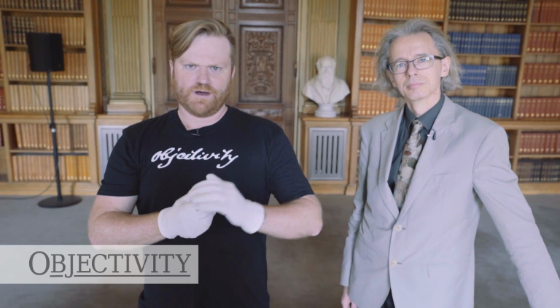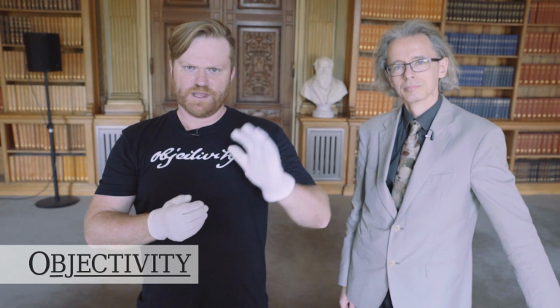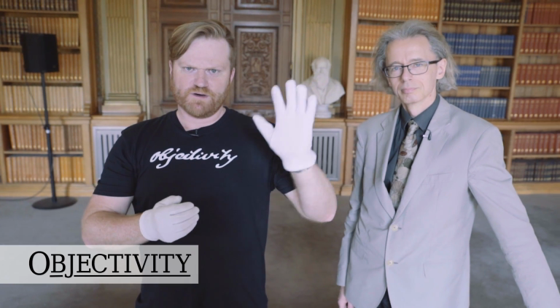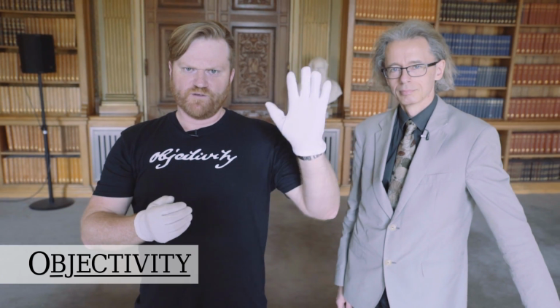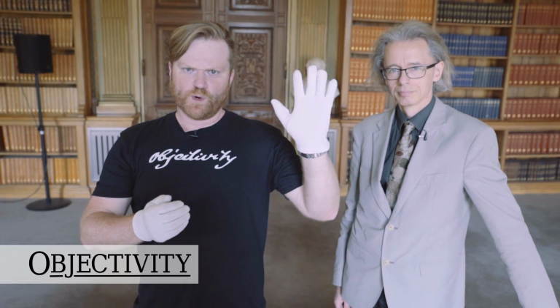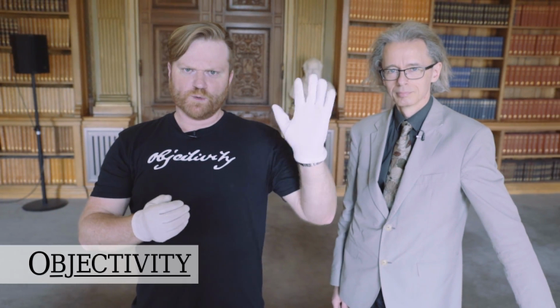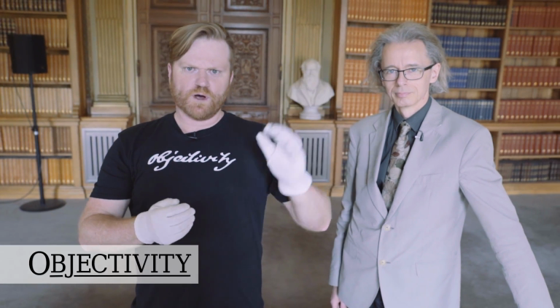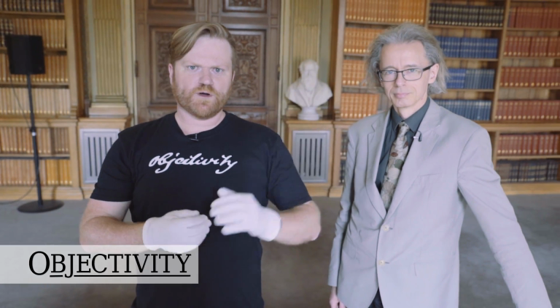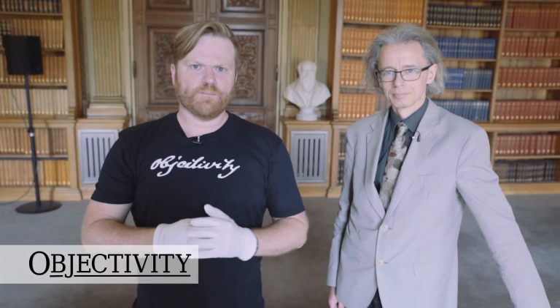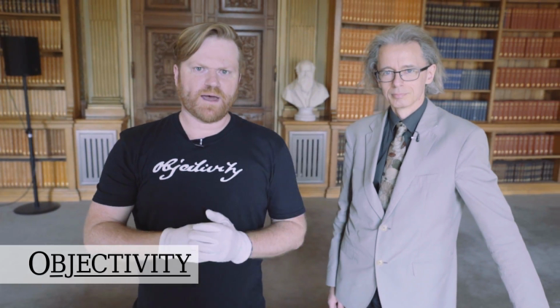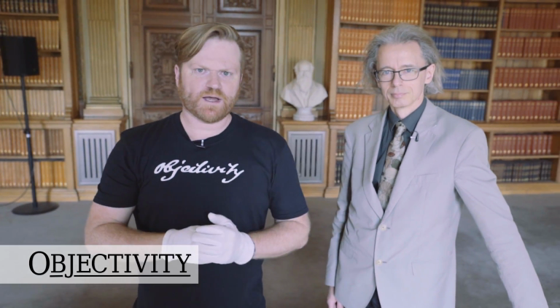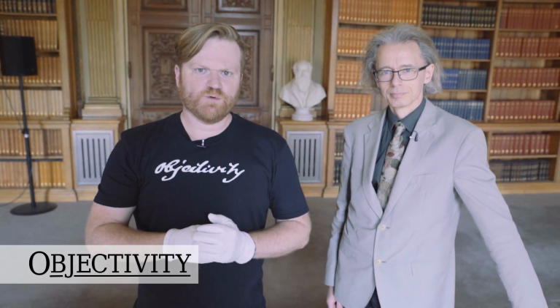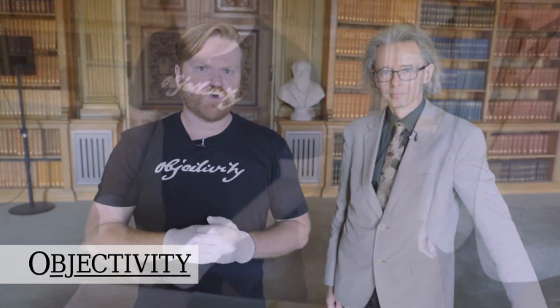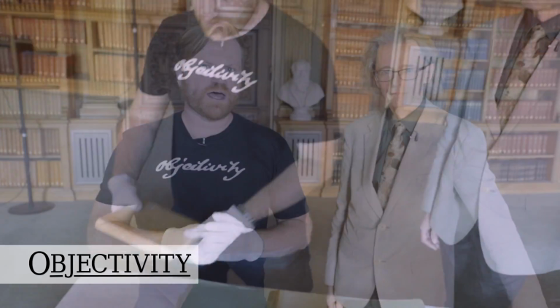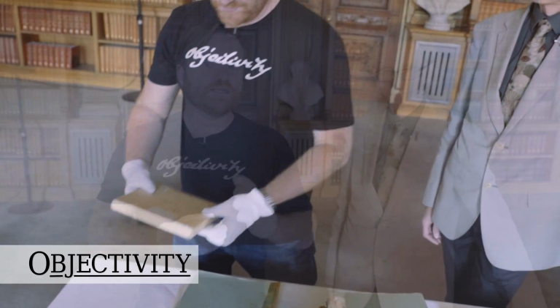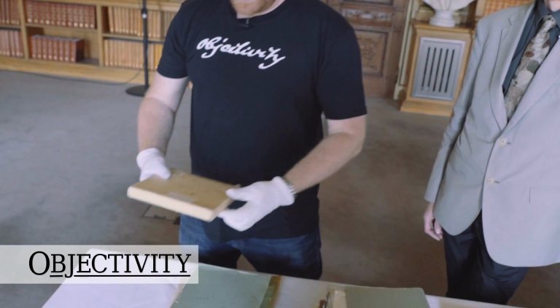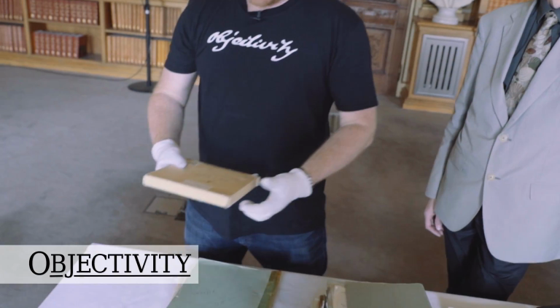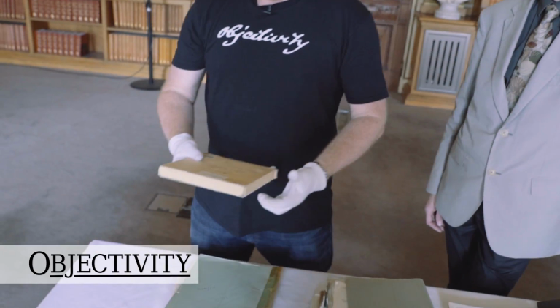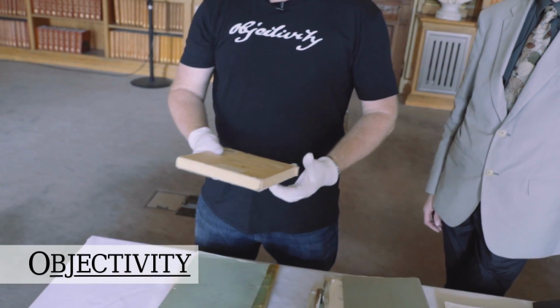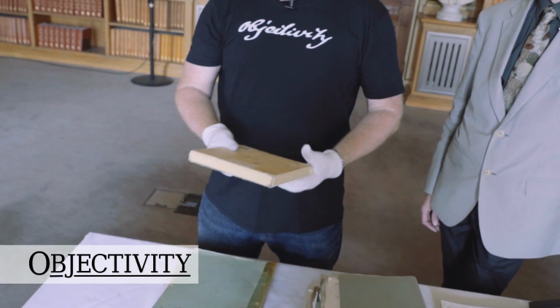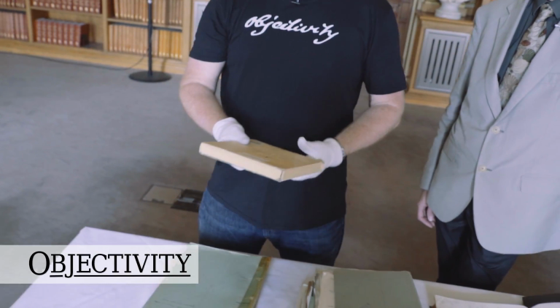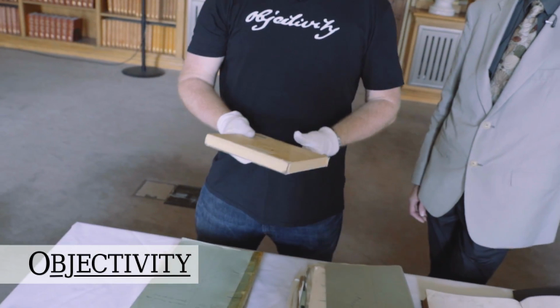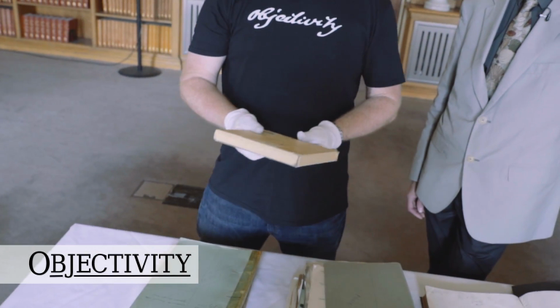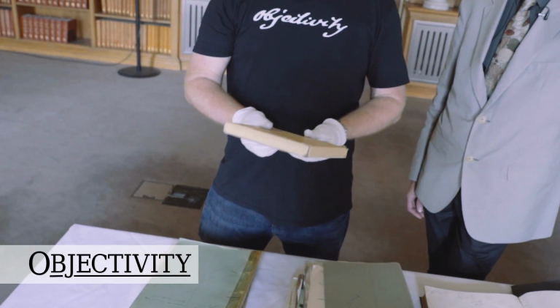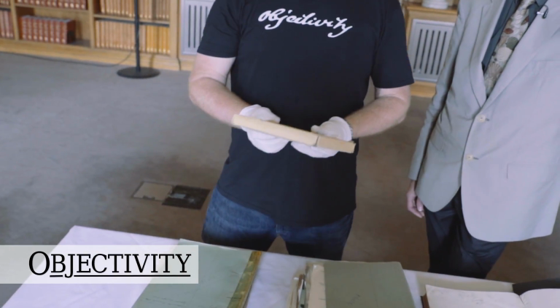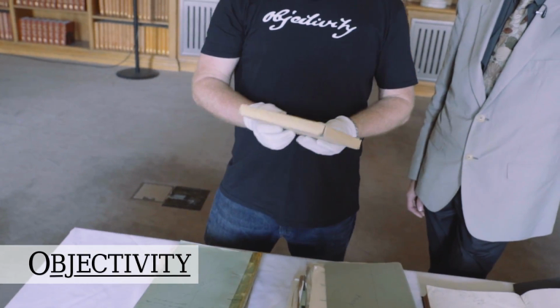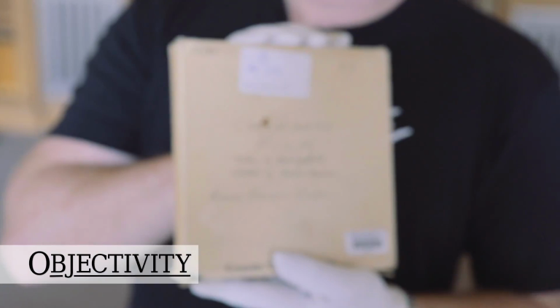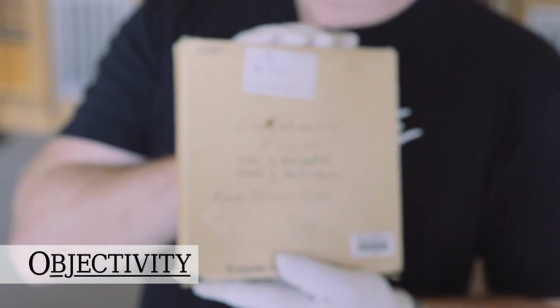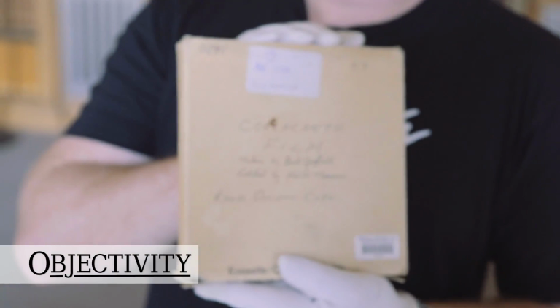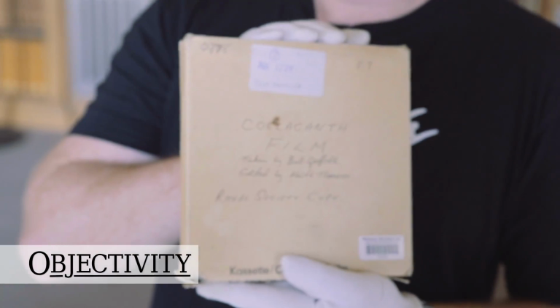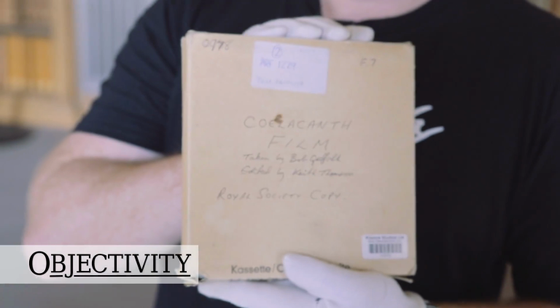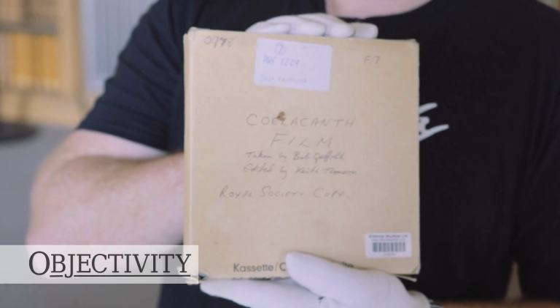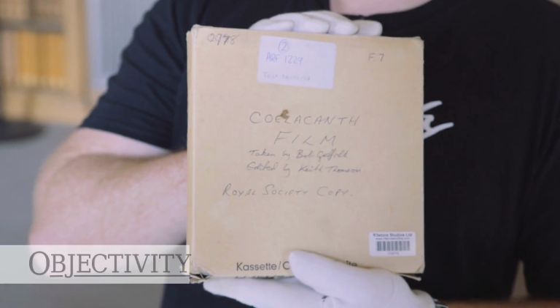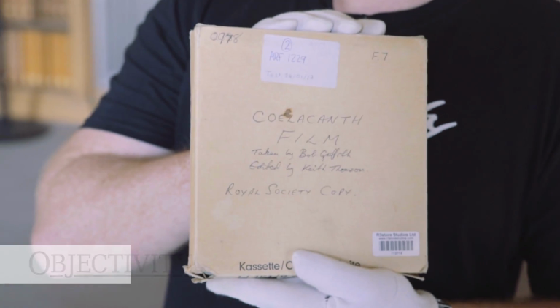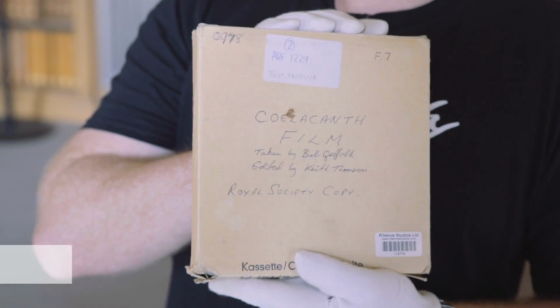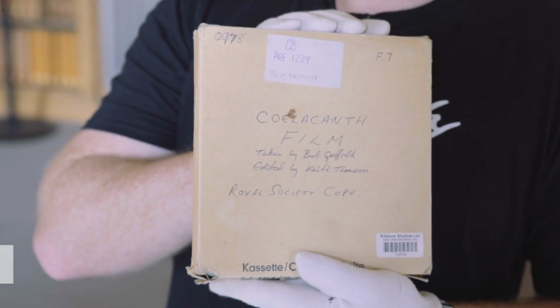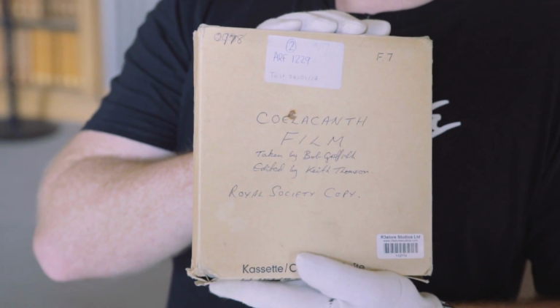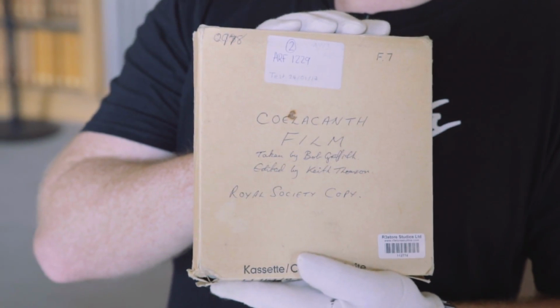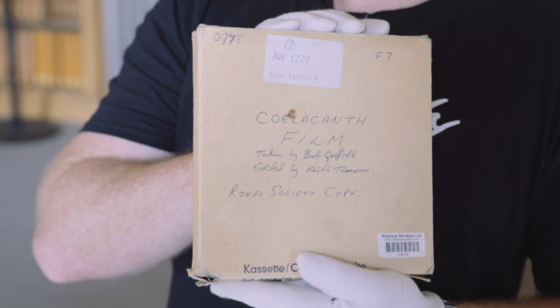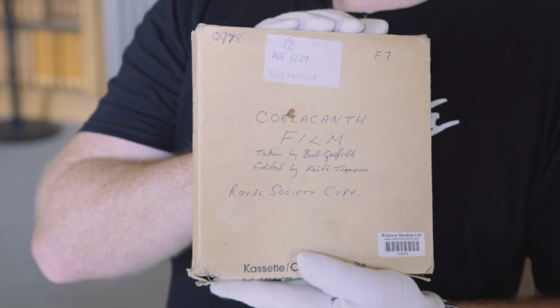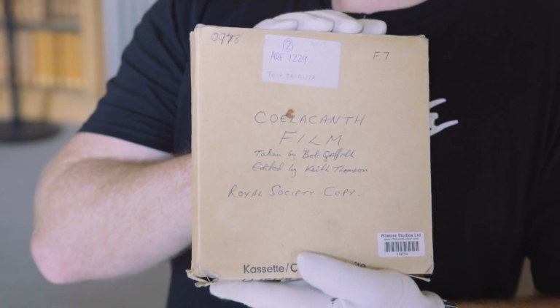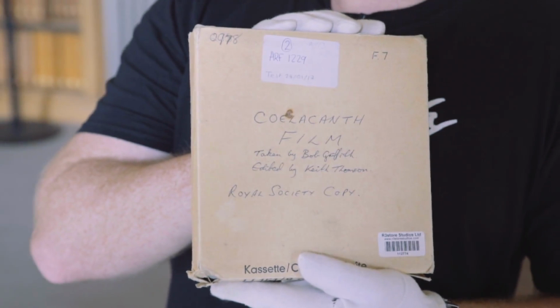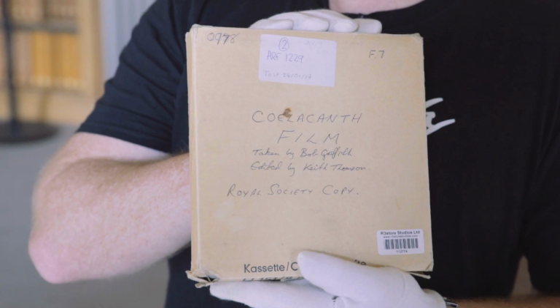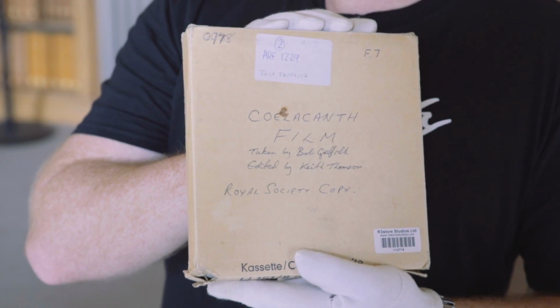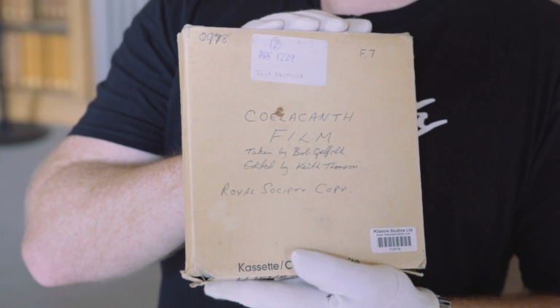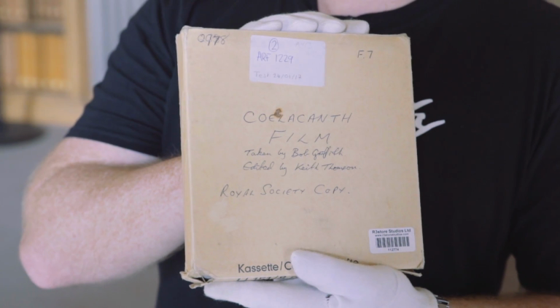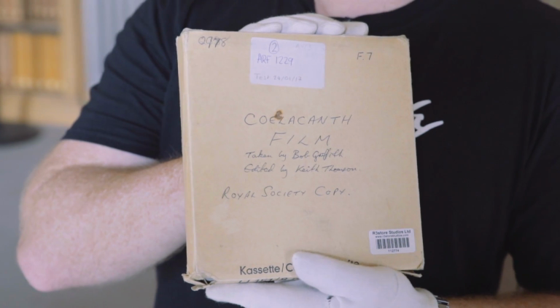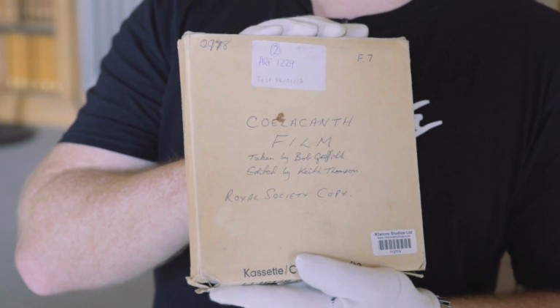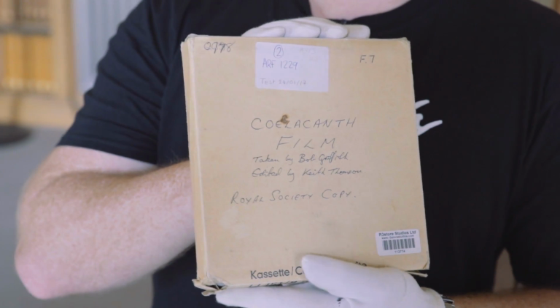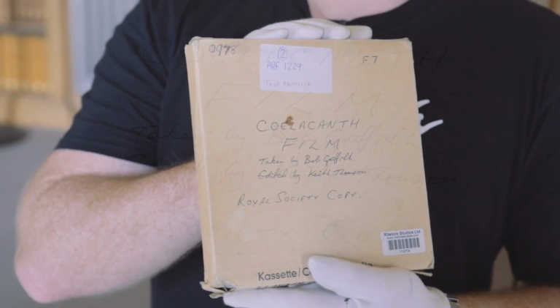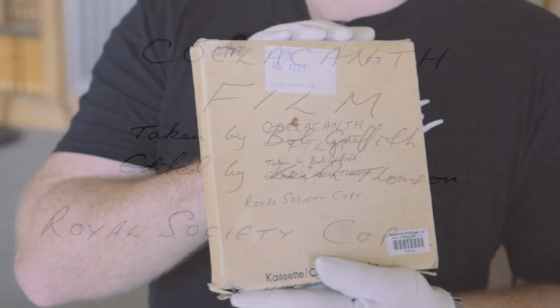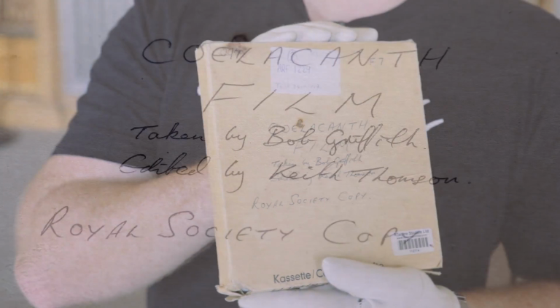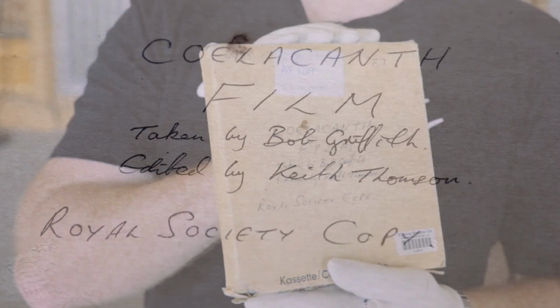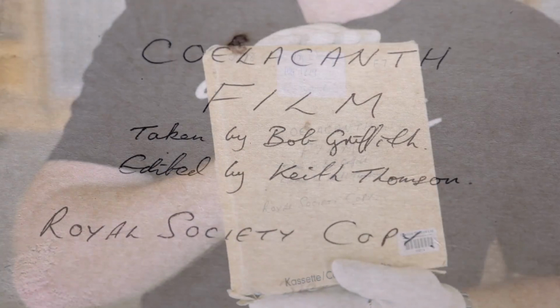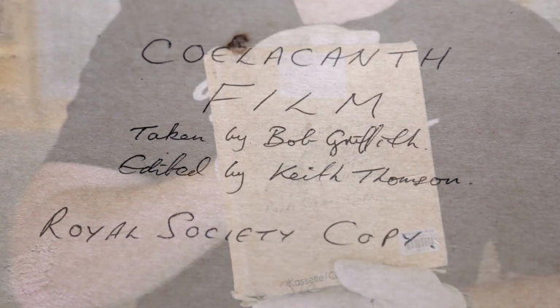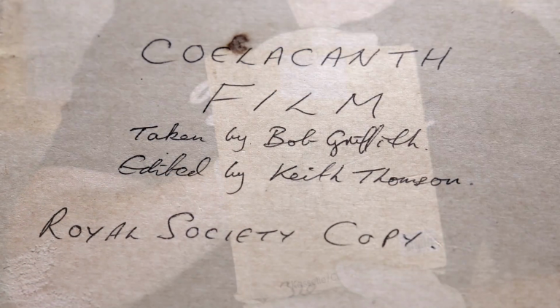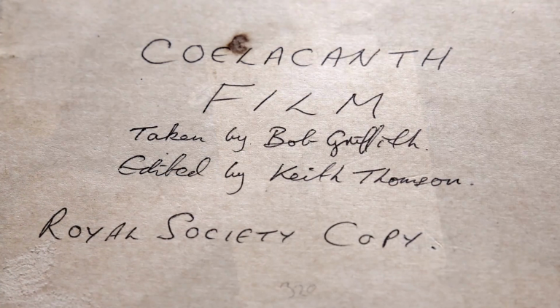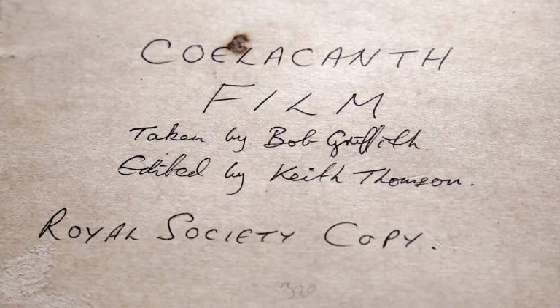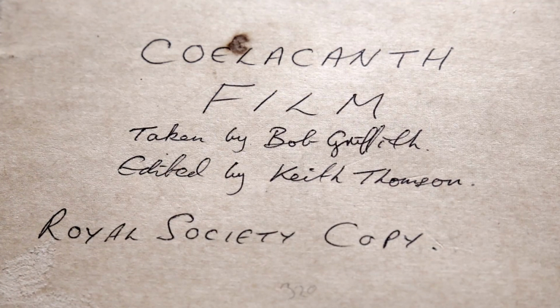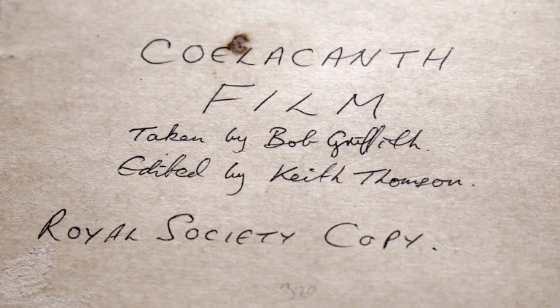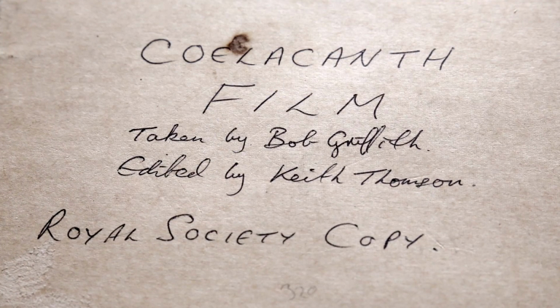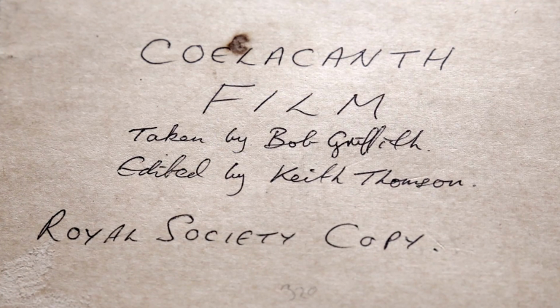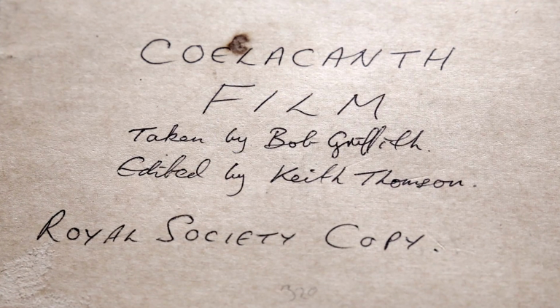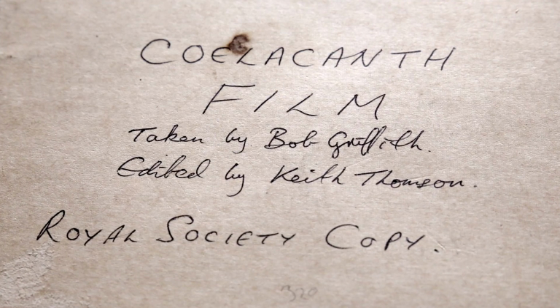Hi there everyone, welcome back. We've got an expedition film here at the Royal Society. We've talked about these before. This one is labelled coelacanth film.